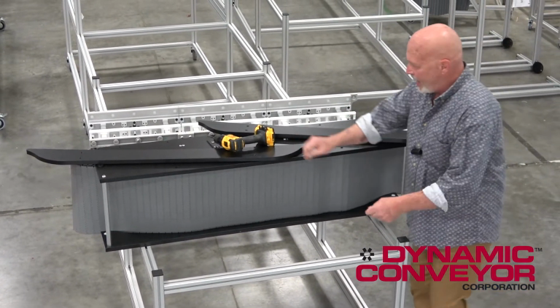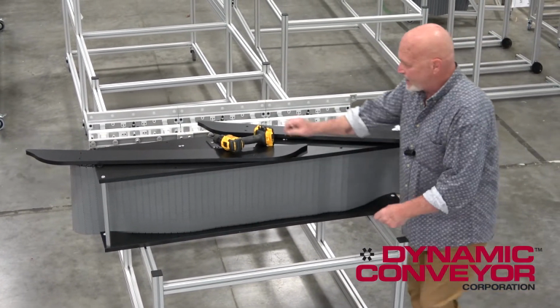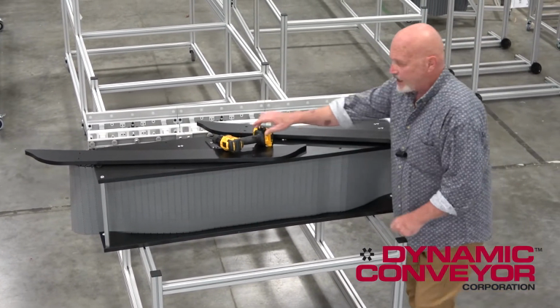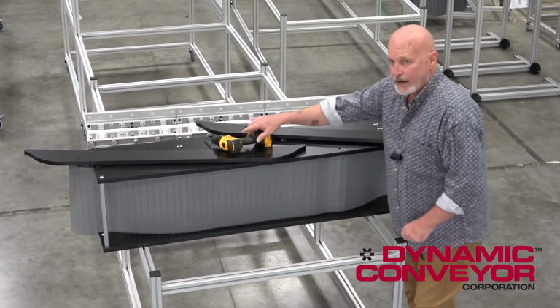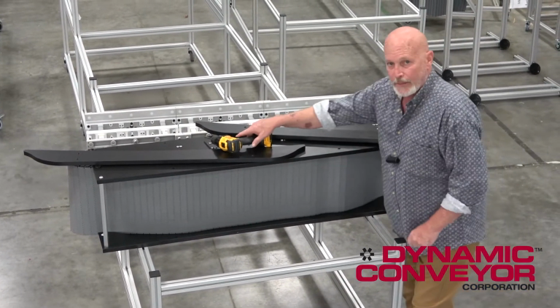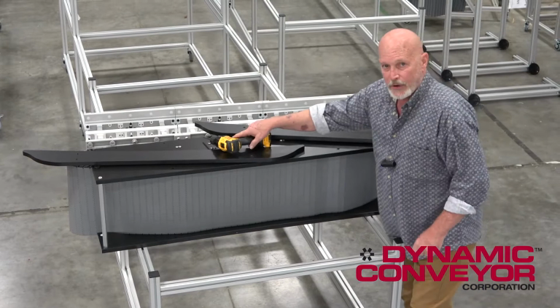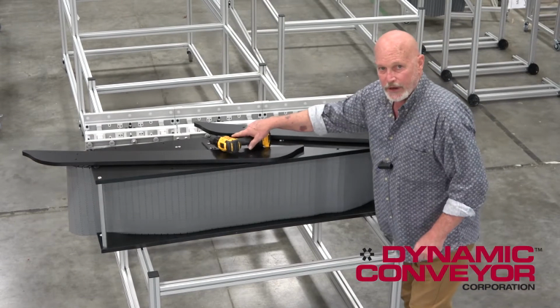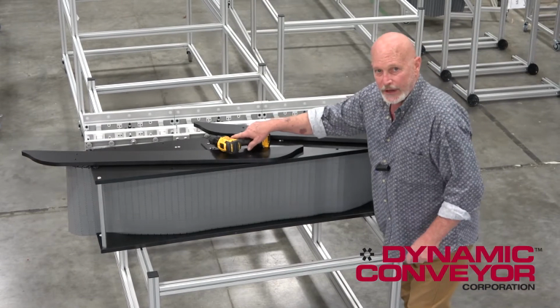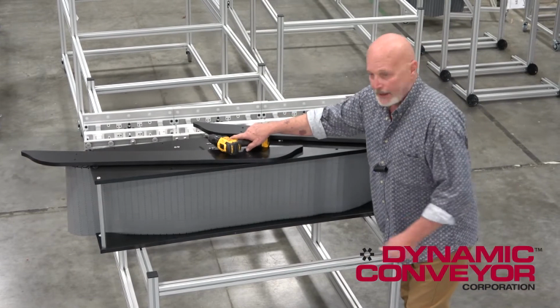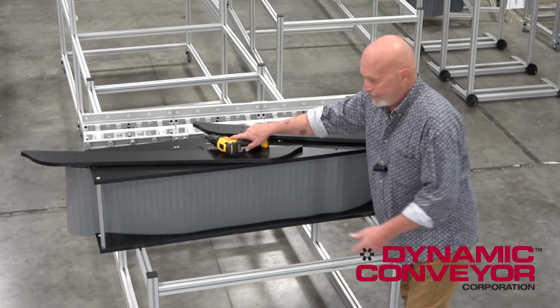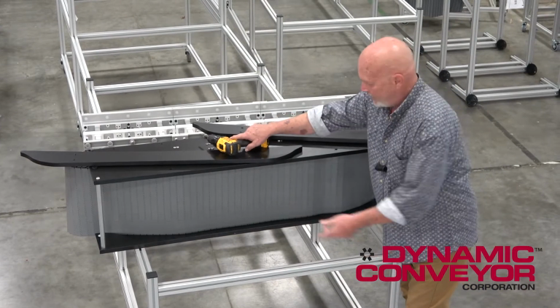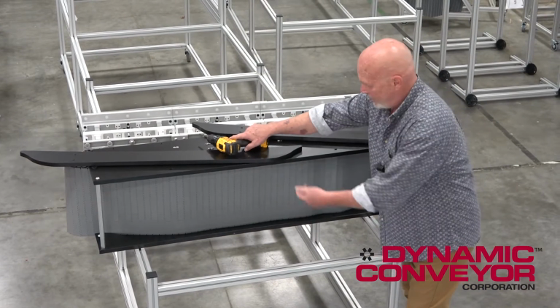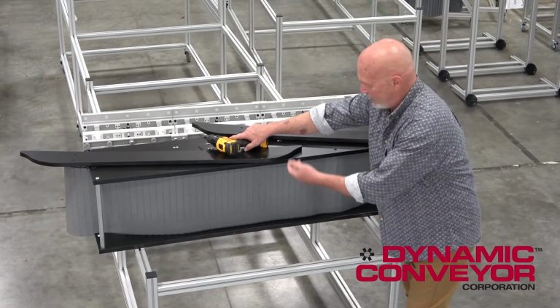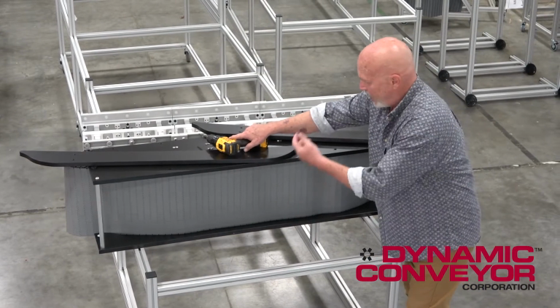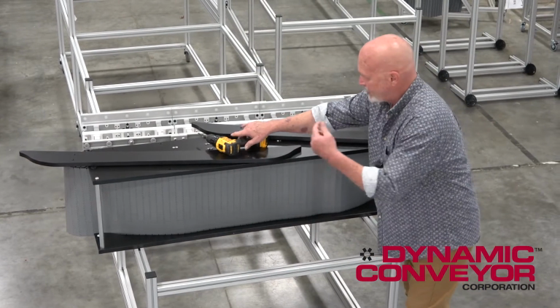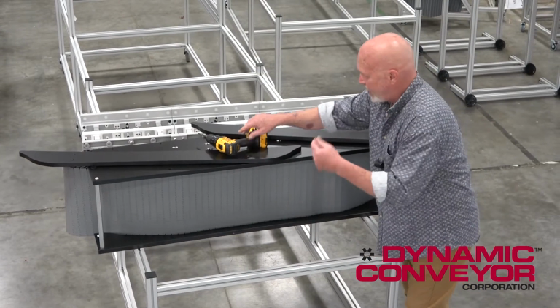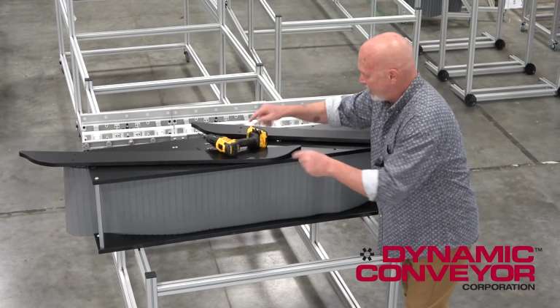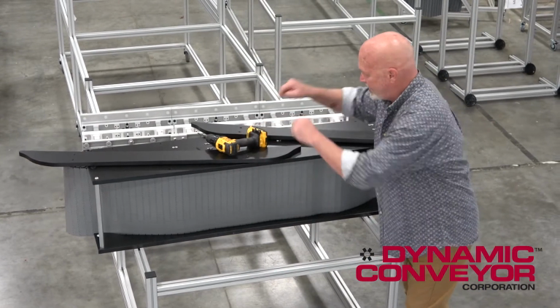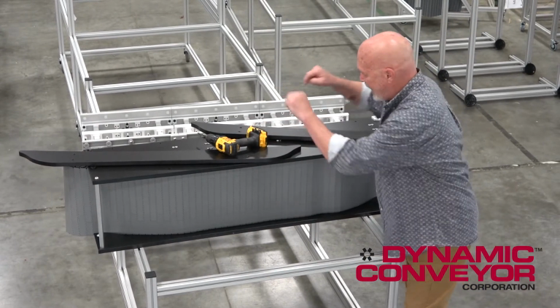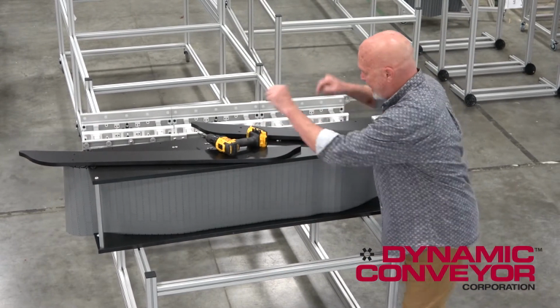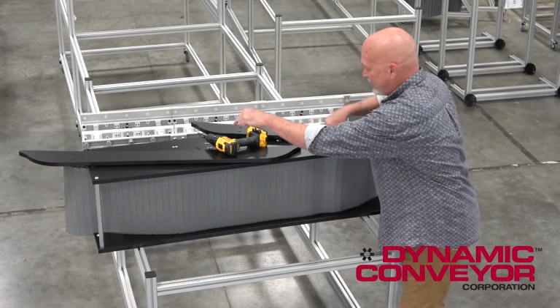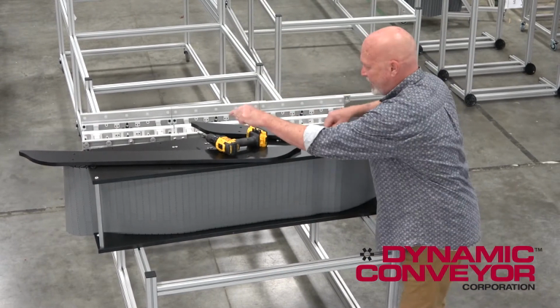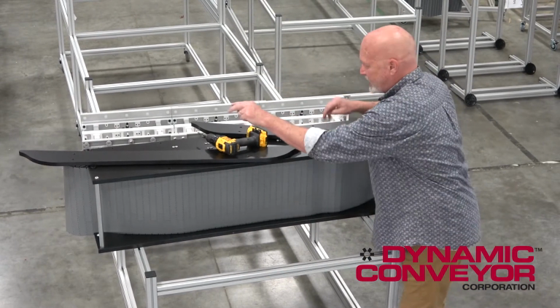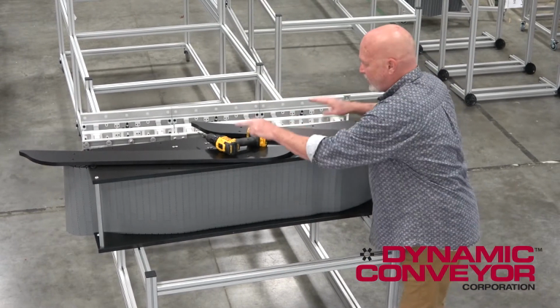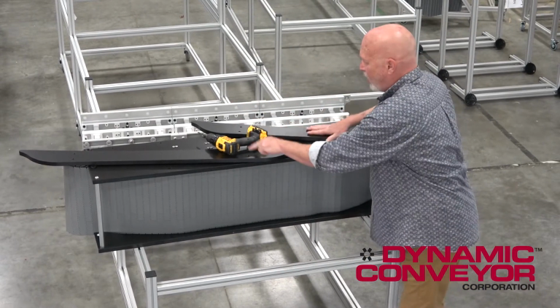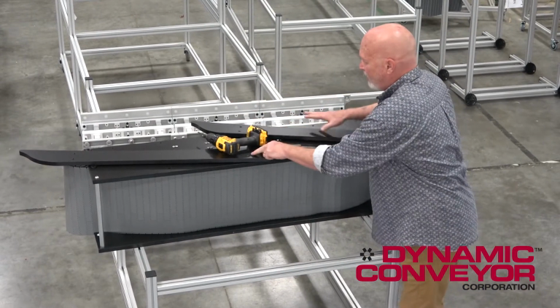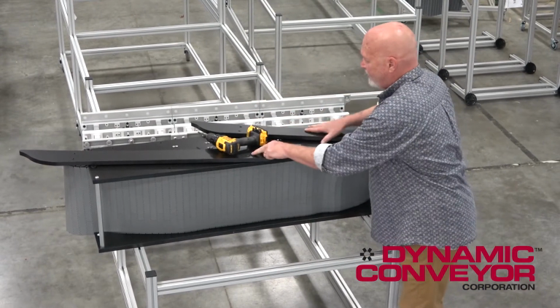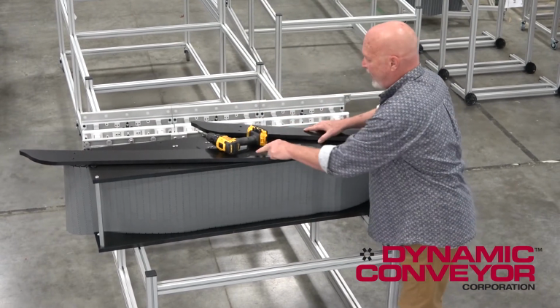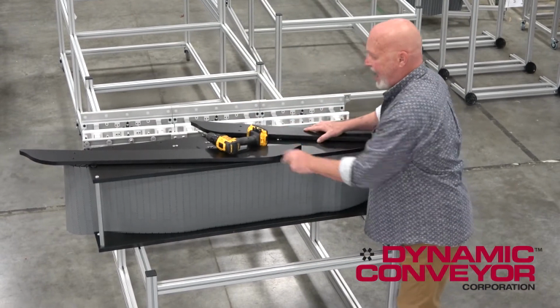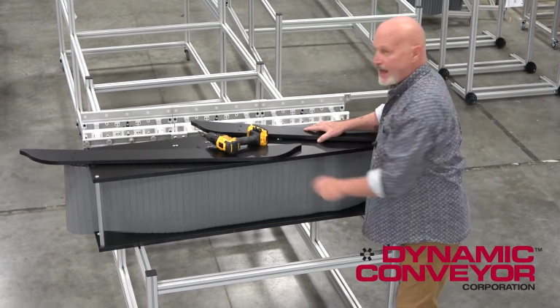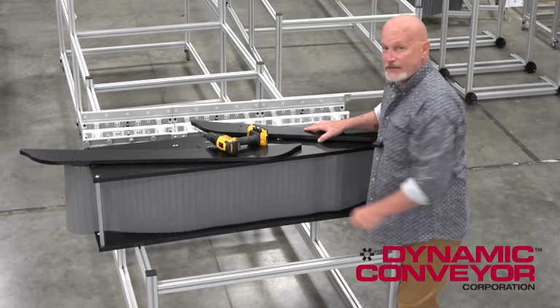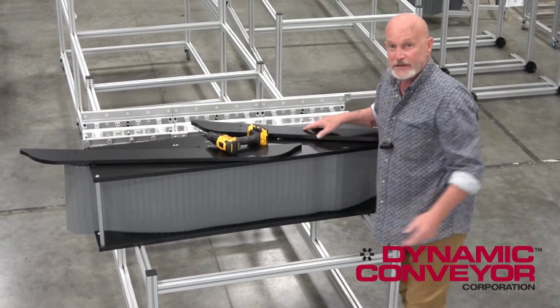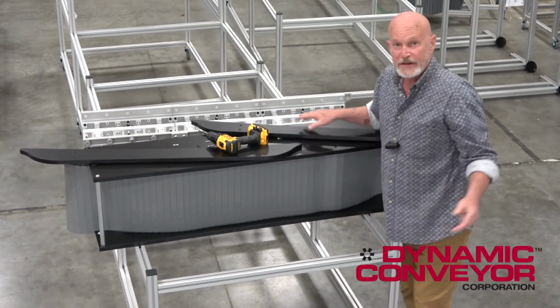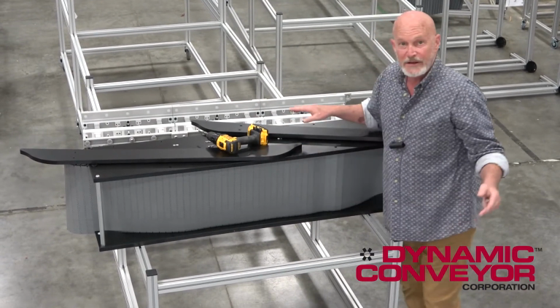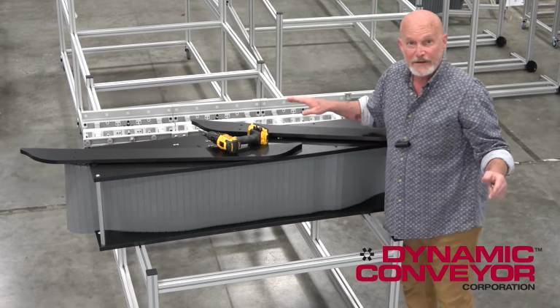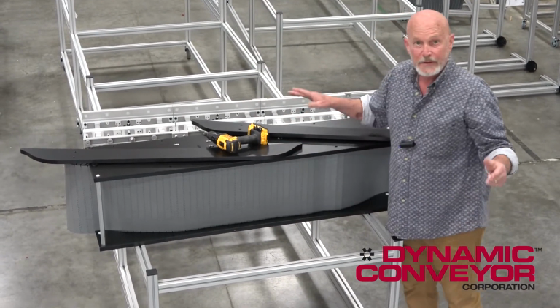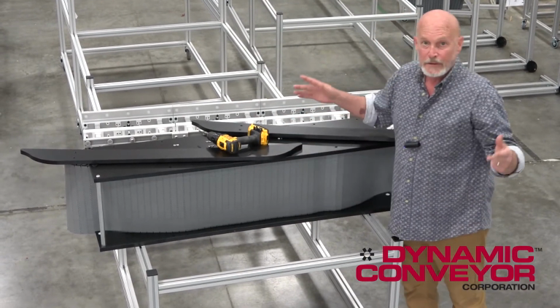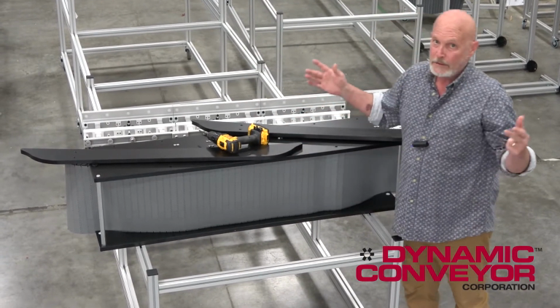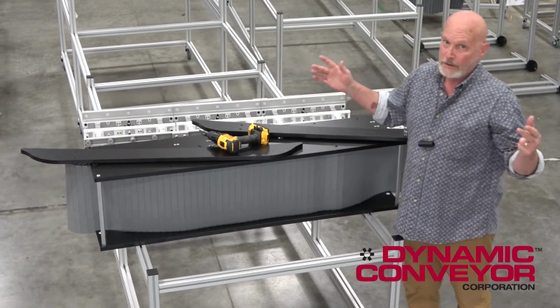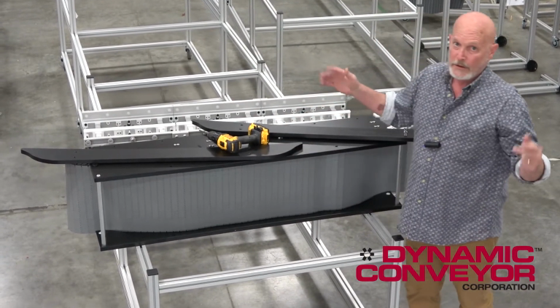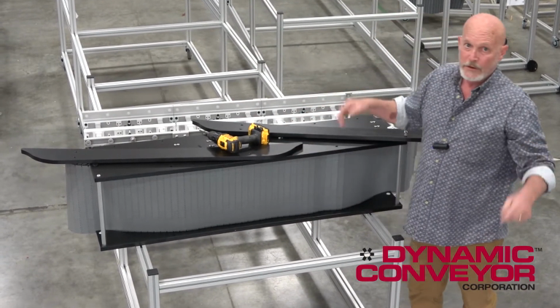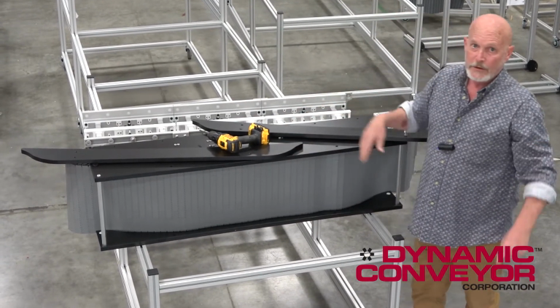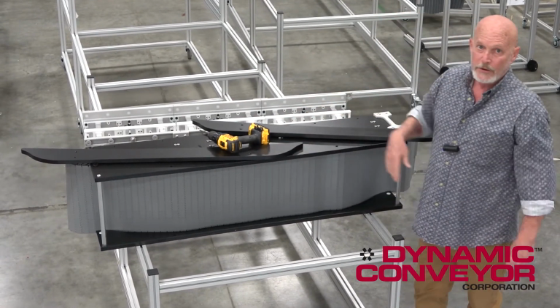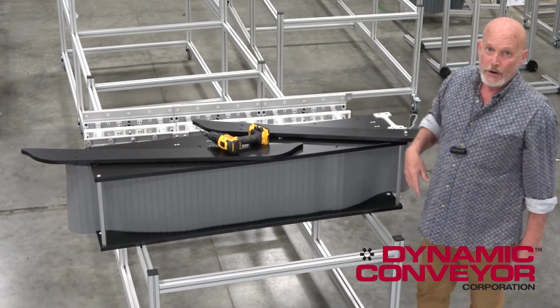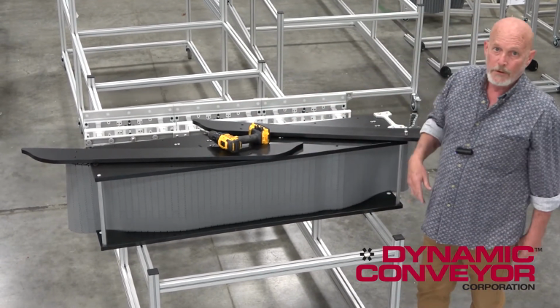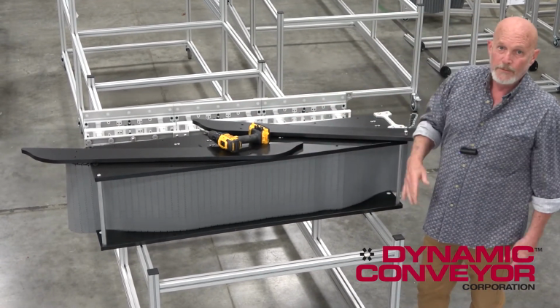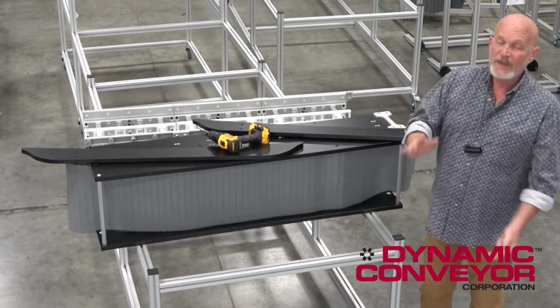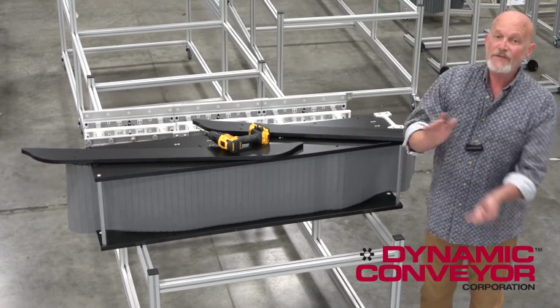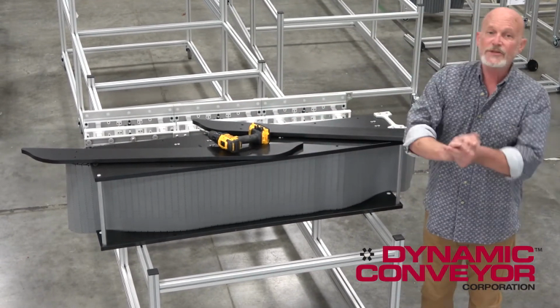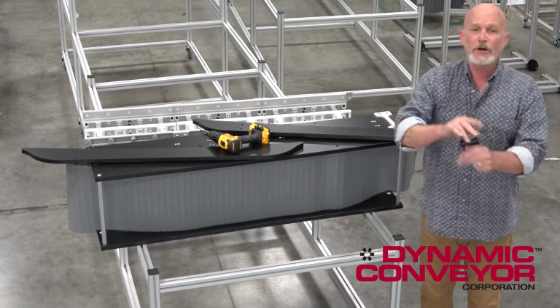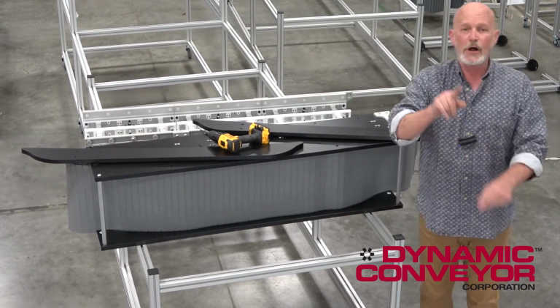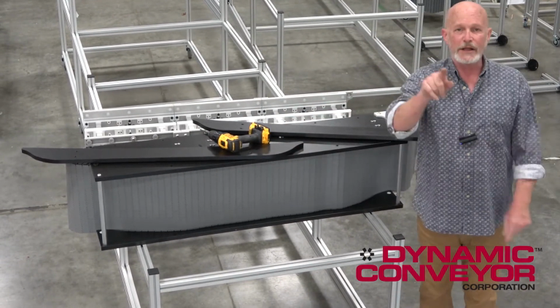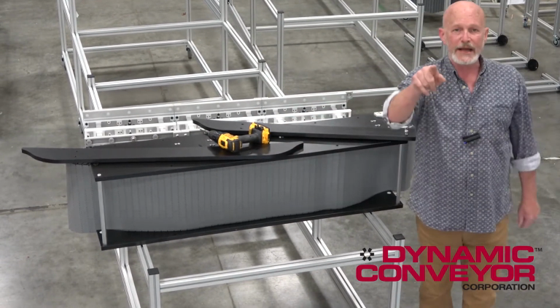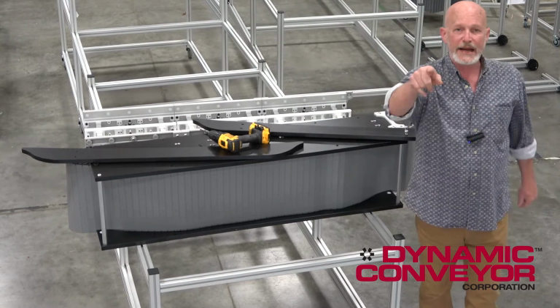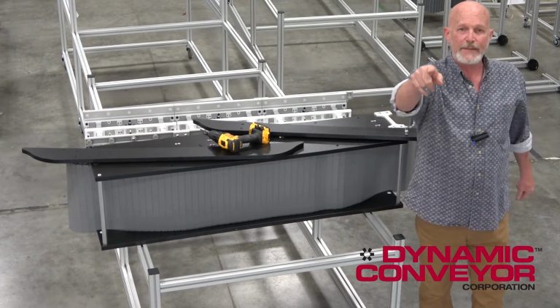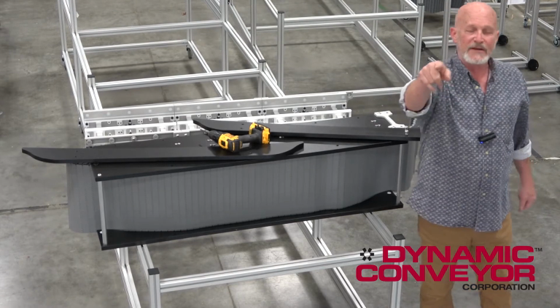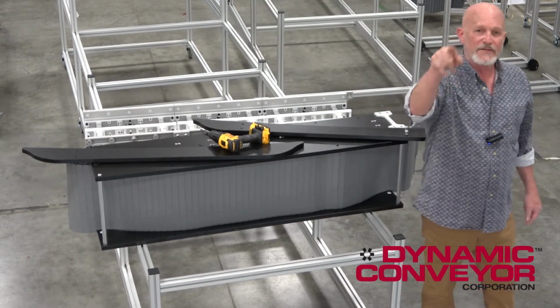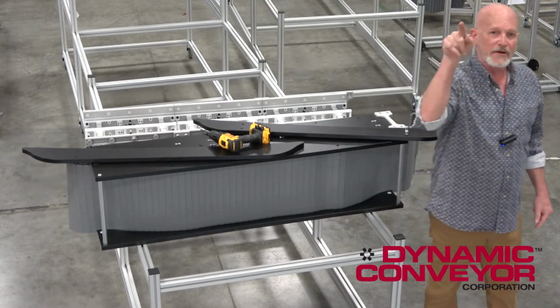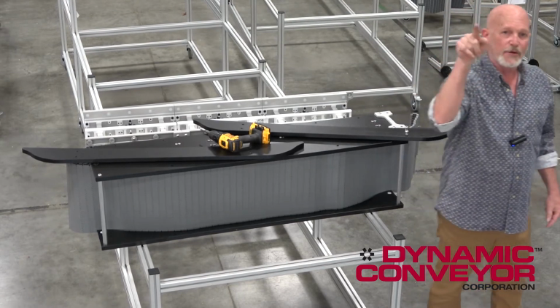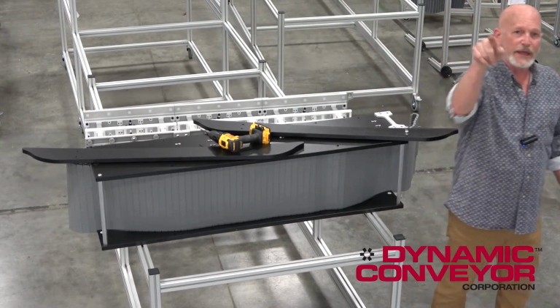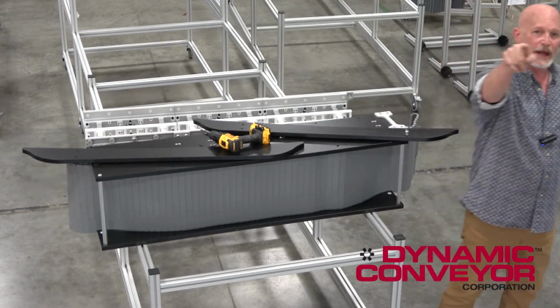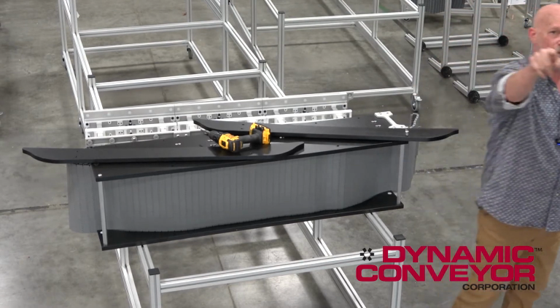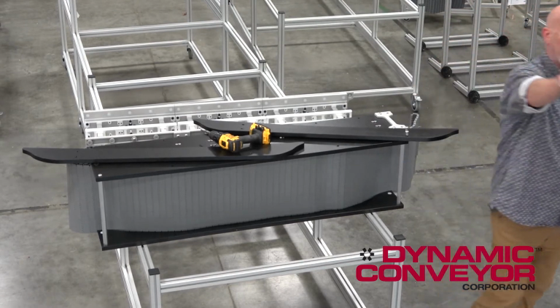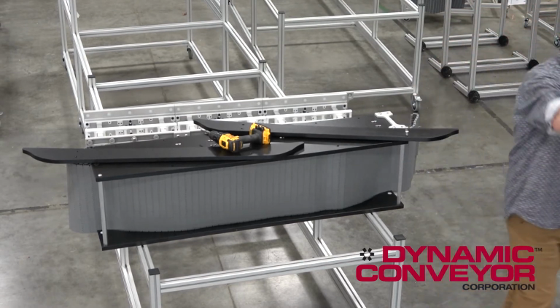That's how to put it in. That's how to take these off last. You're good to go. Give us a call at Dynamic Conveyor if we can help you.